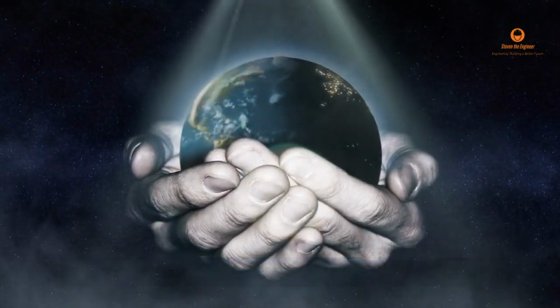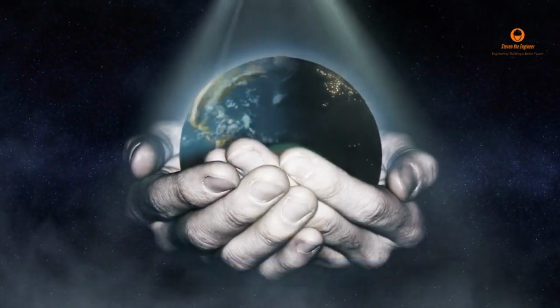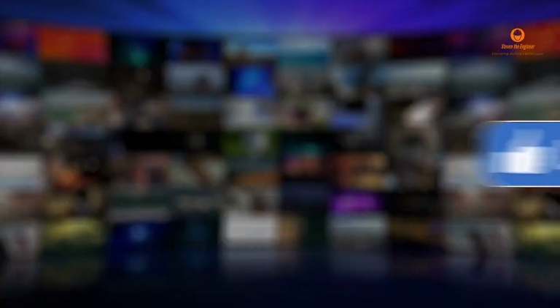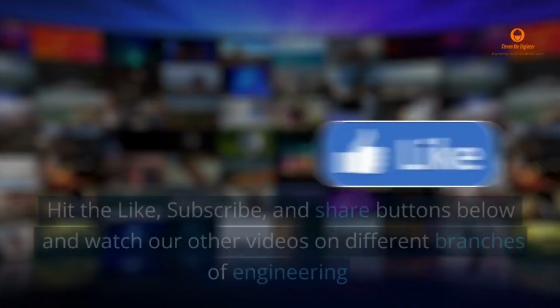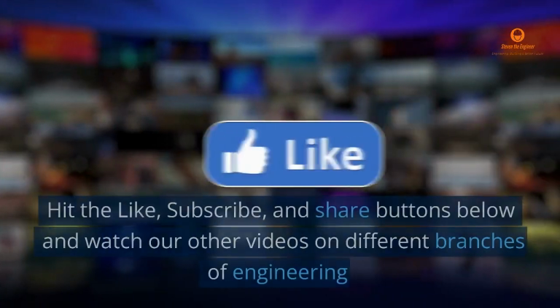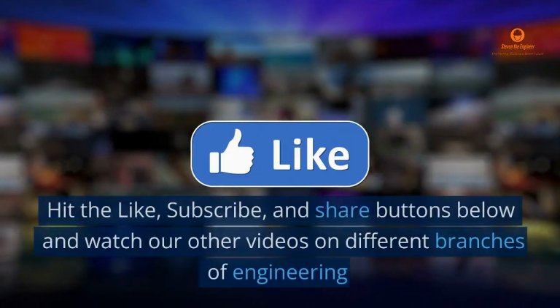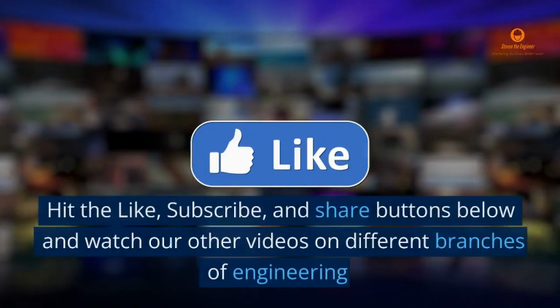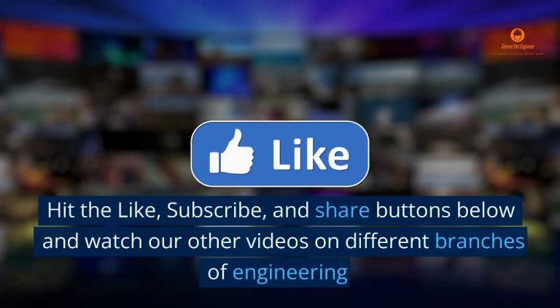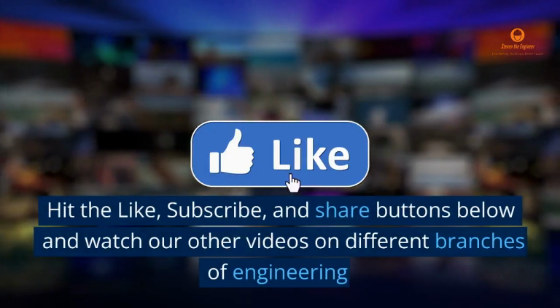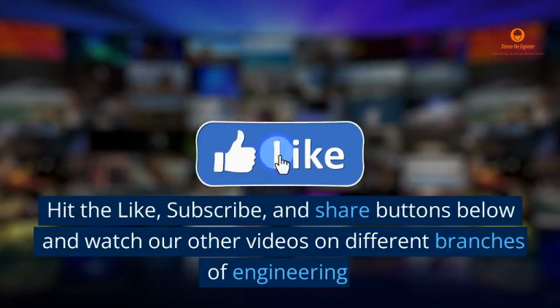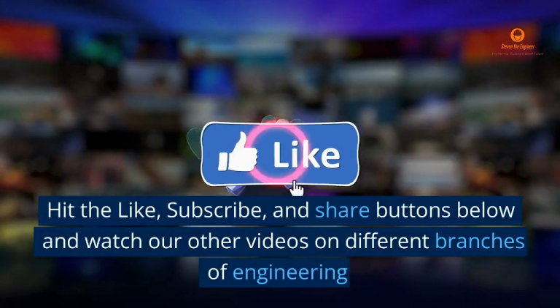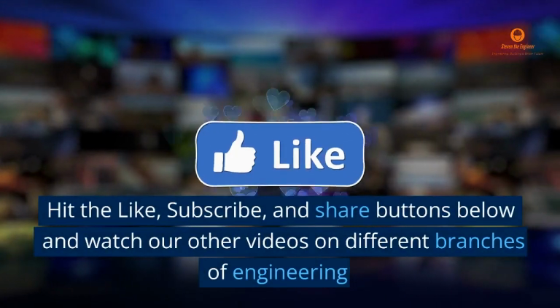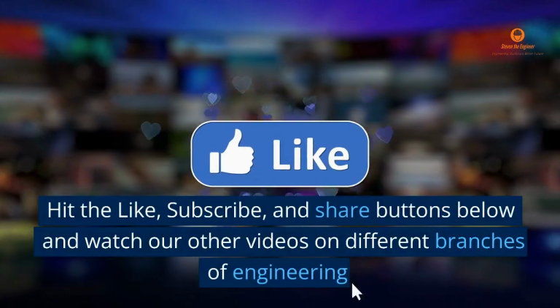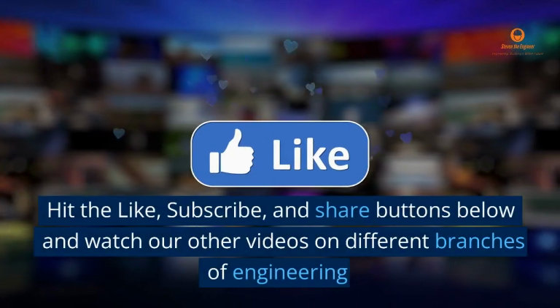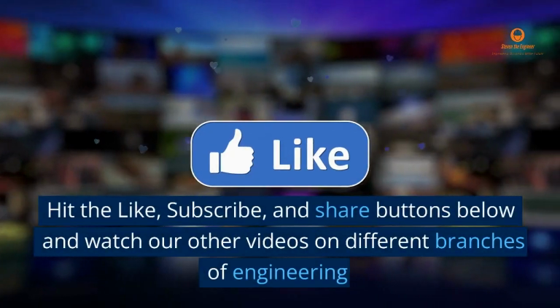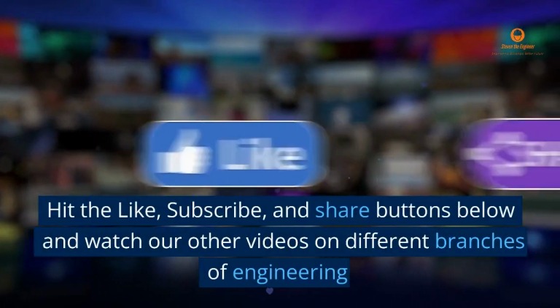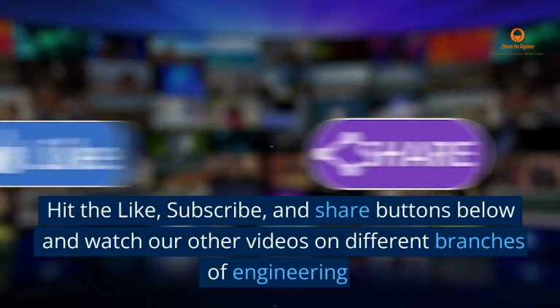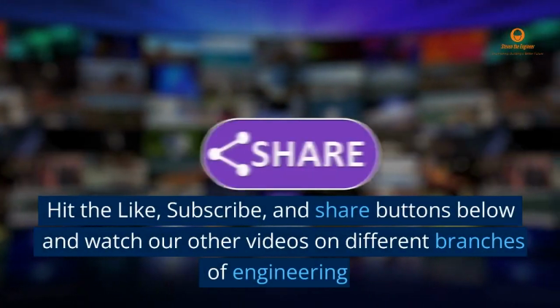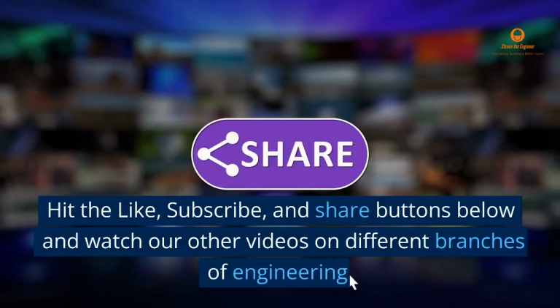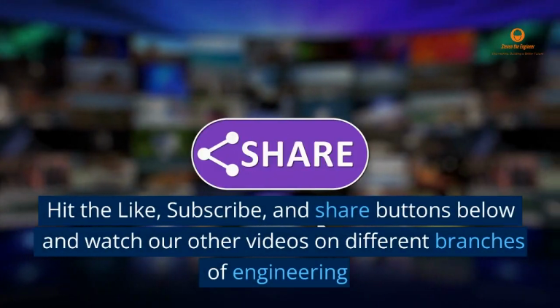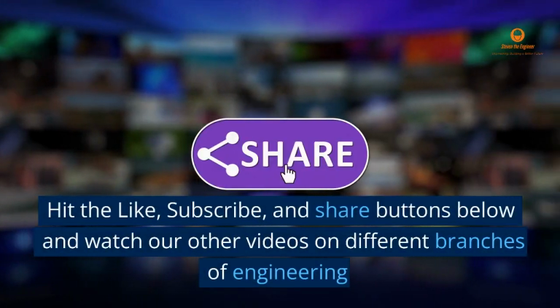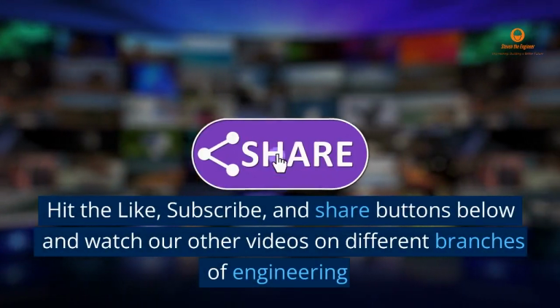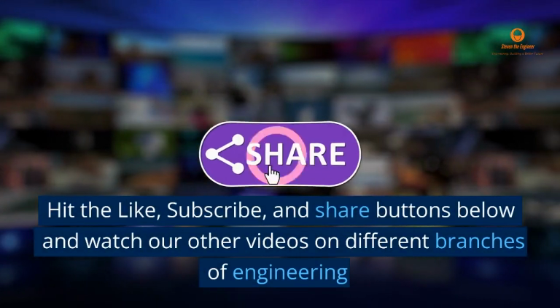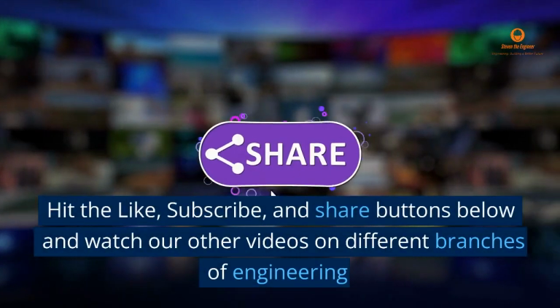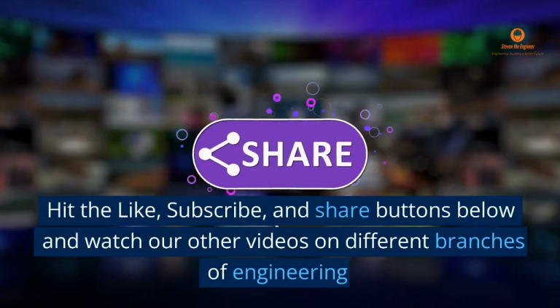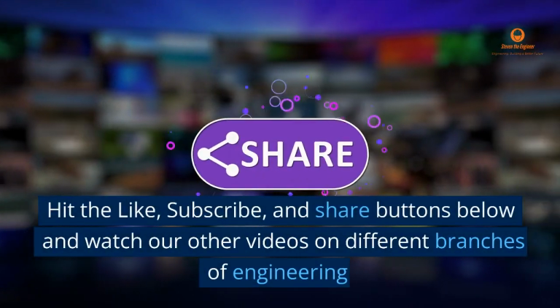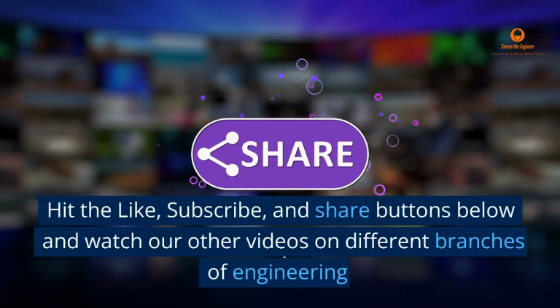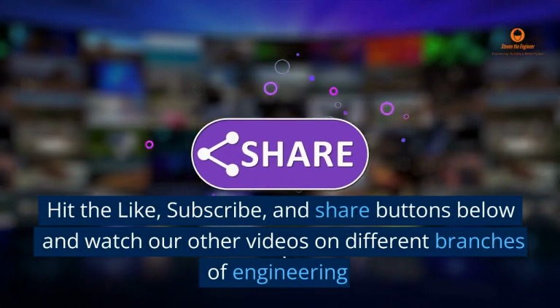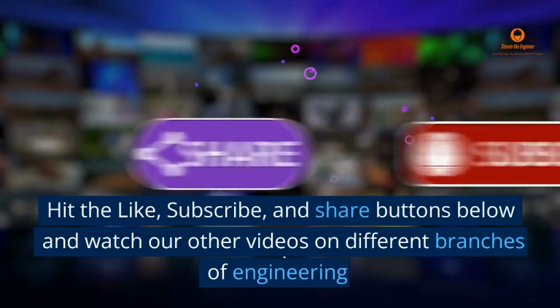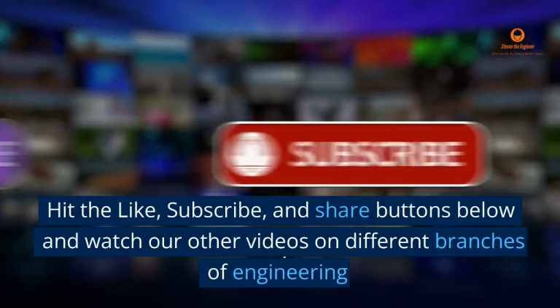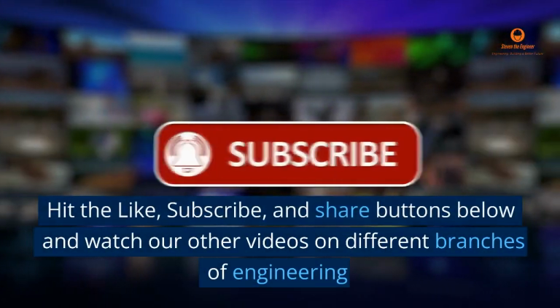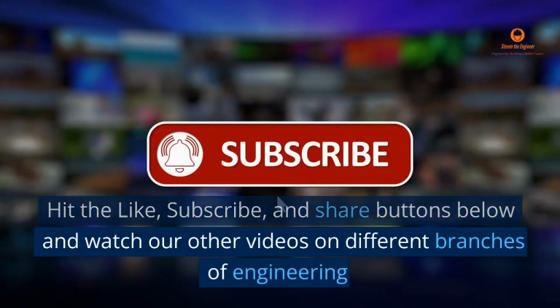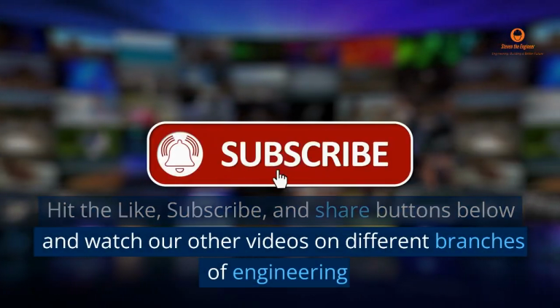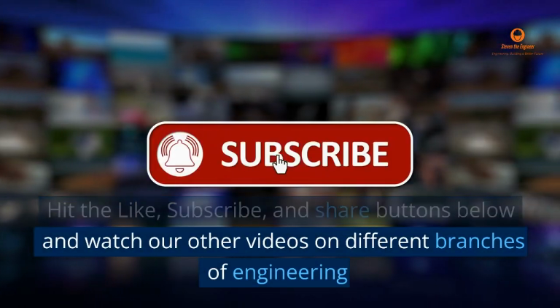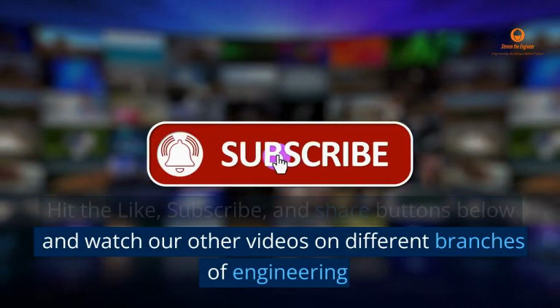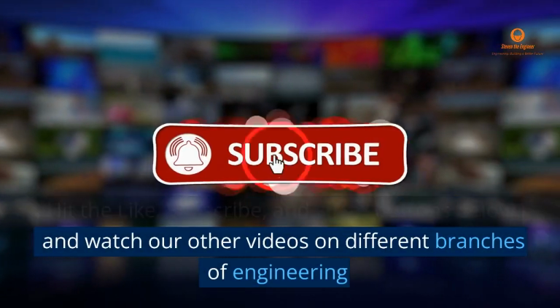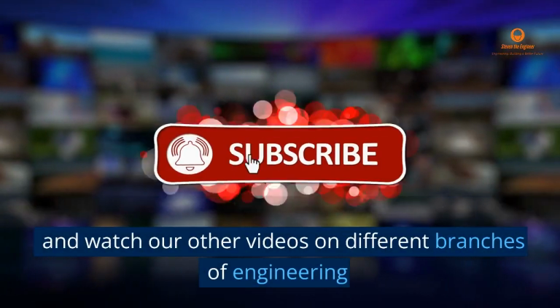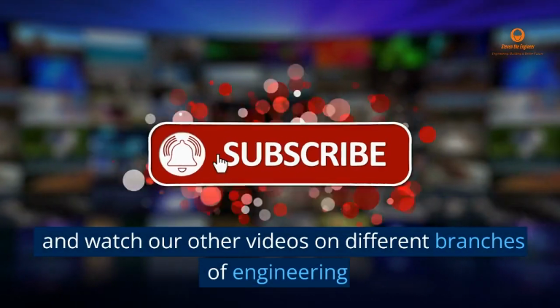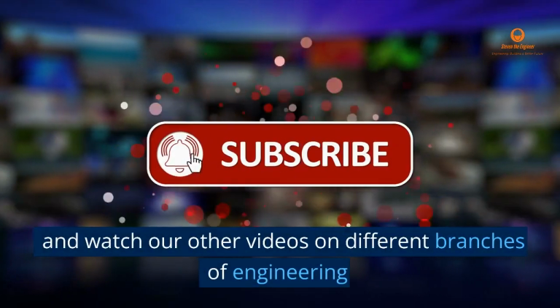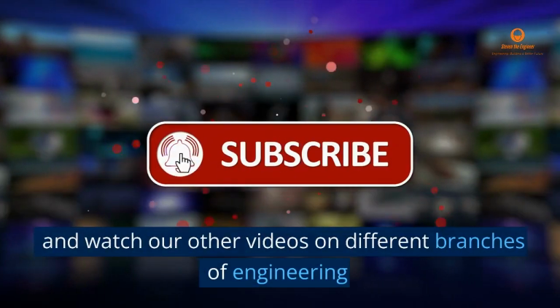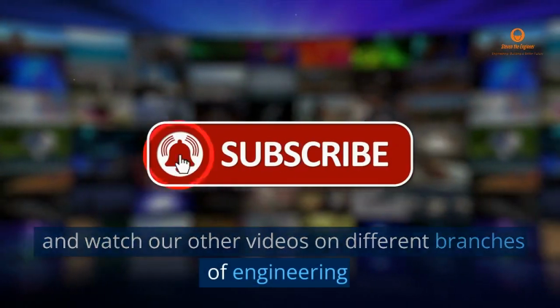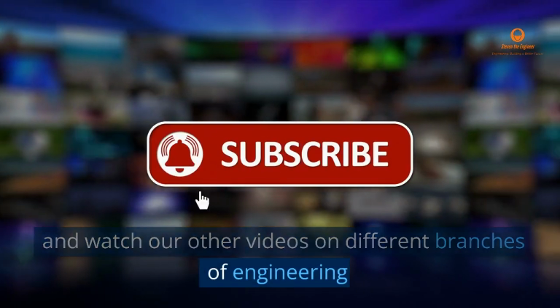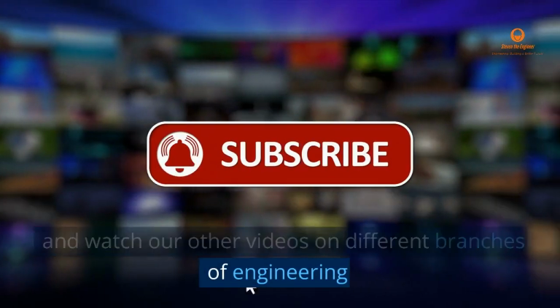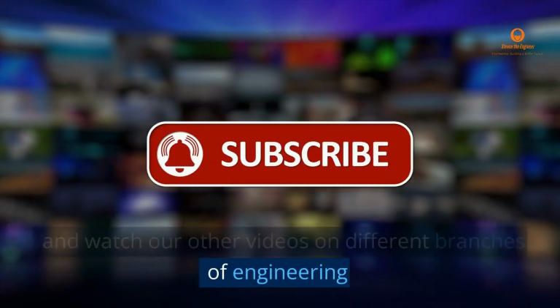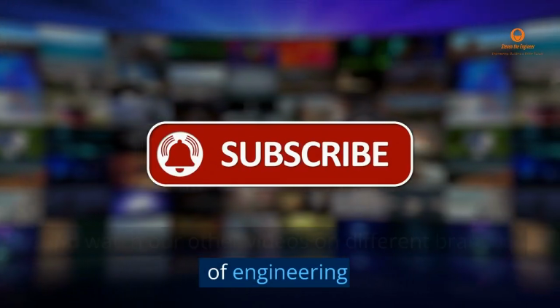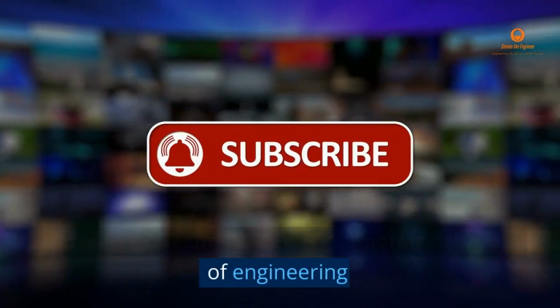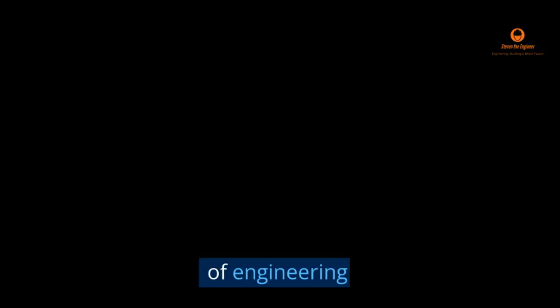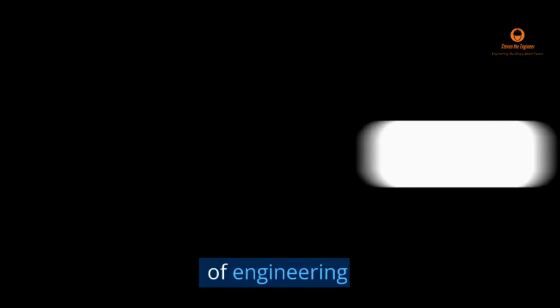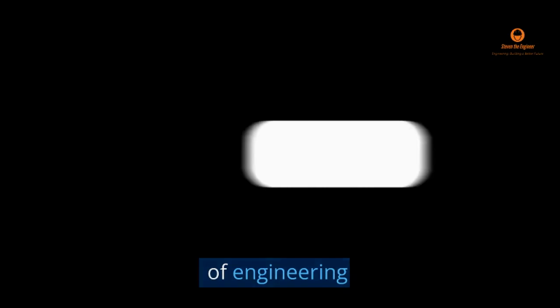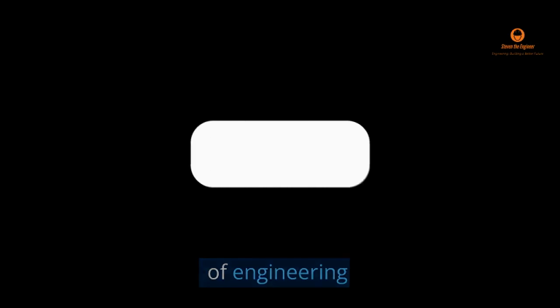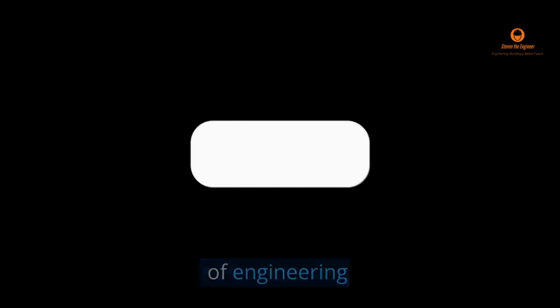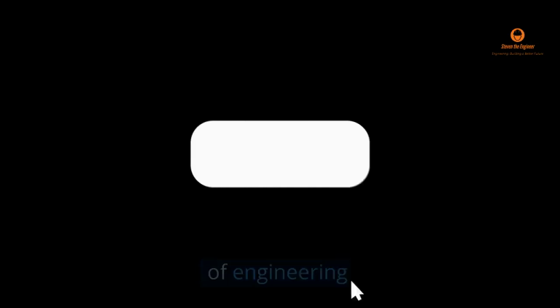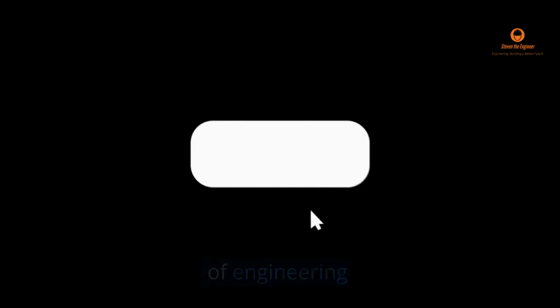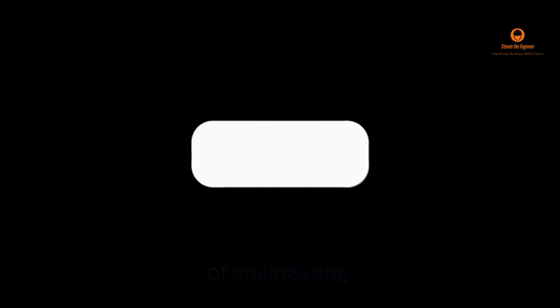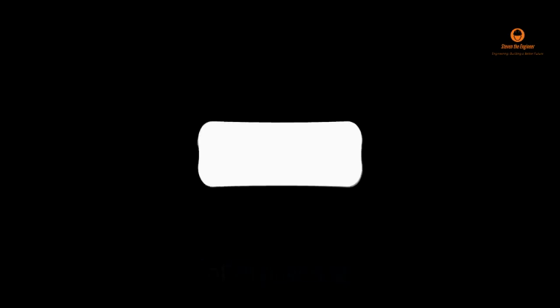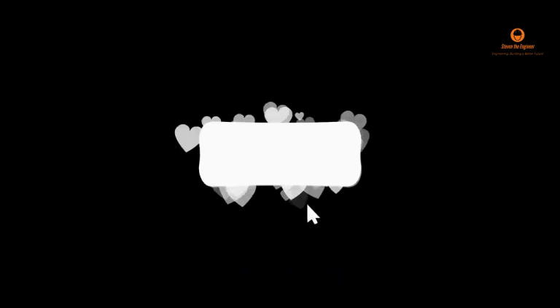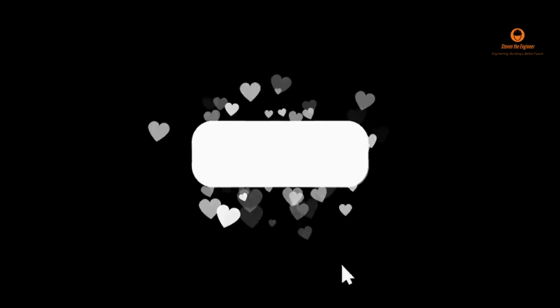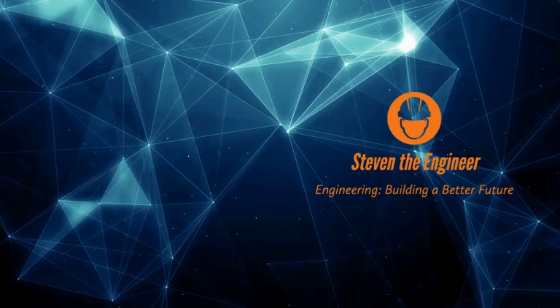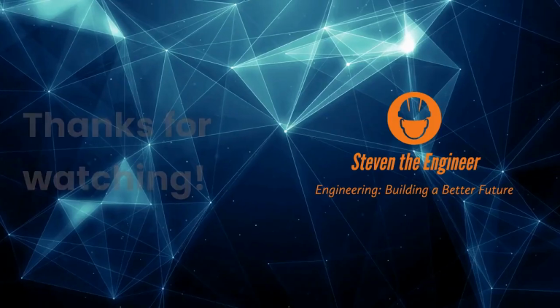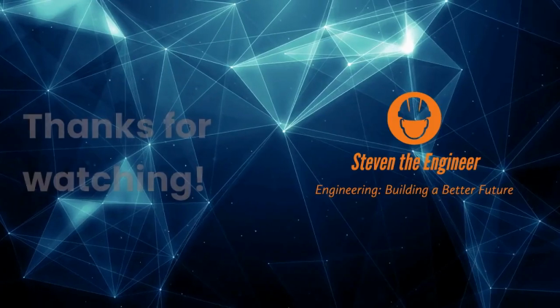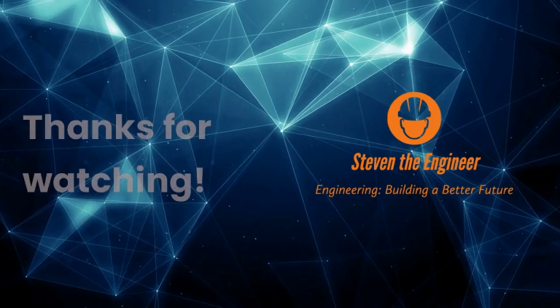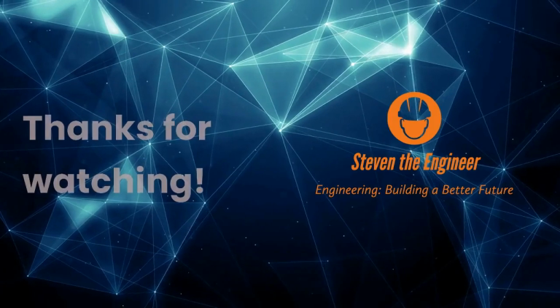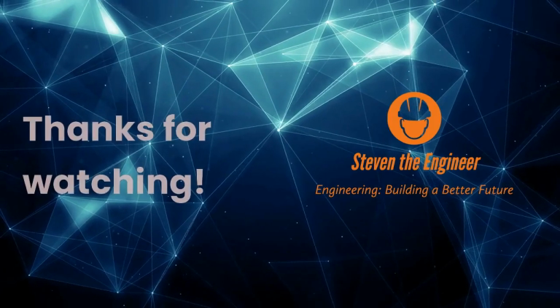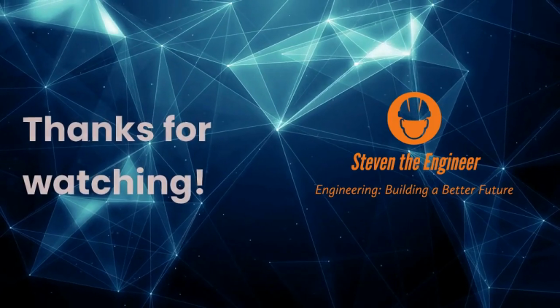Hit the like, subscribe, and share buttons below and watch our other videos on different branches of engineering. Thanks for watching.